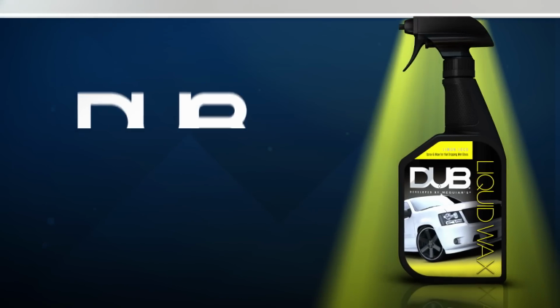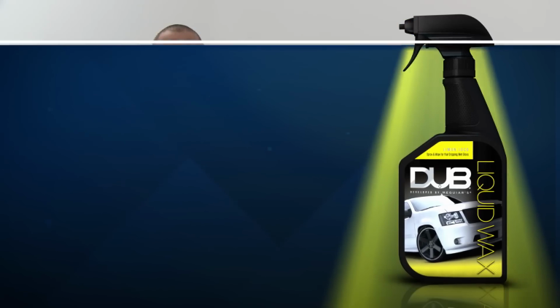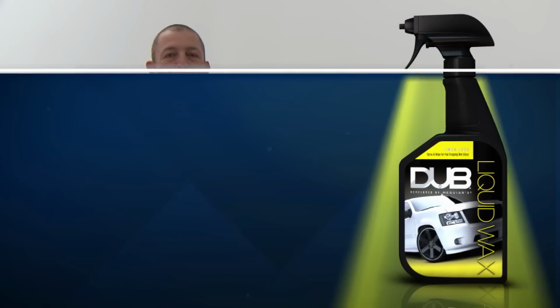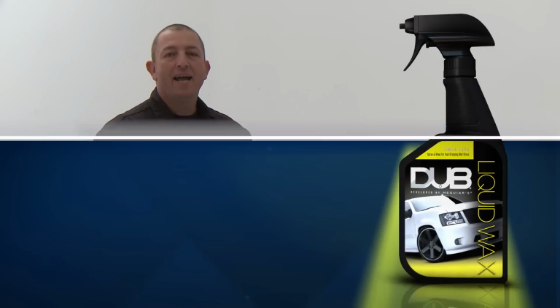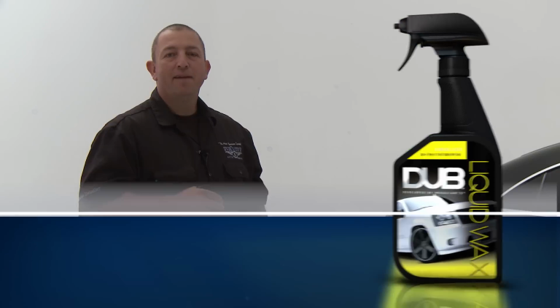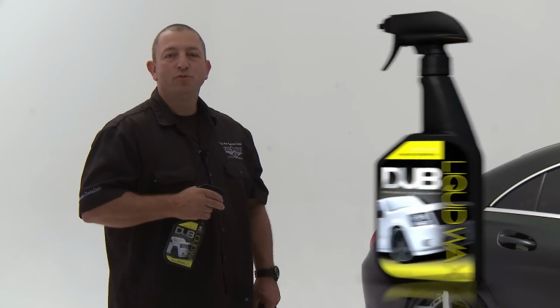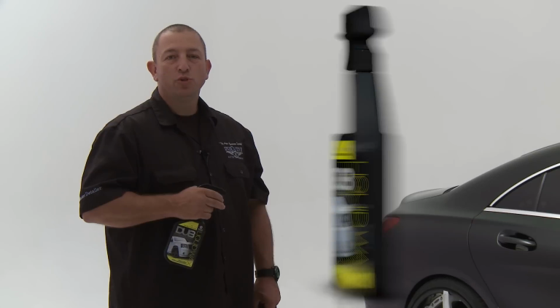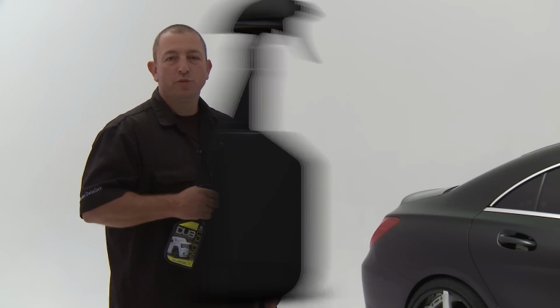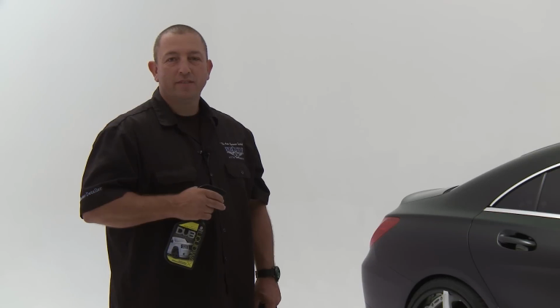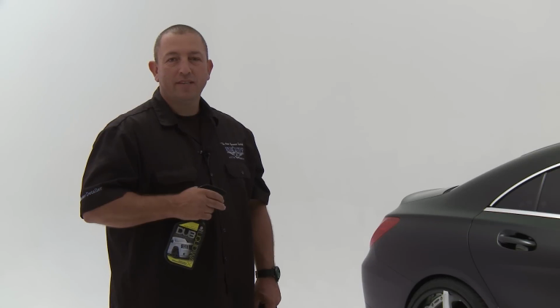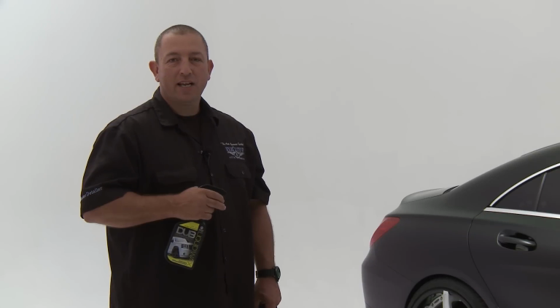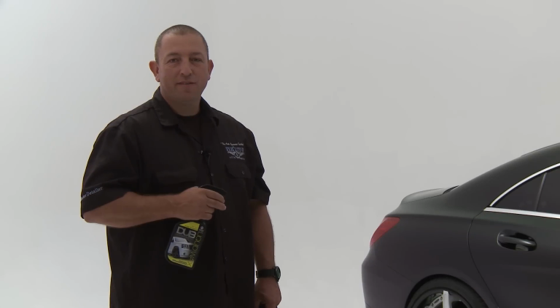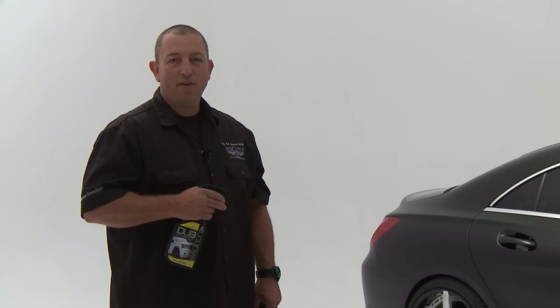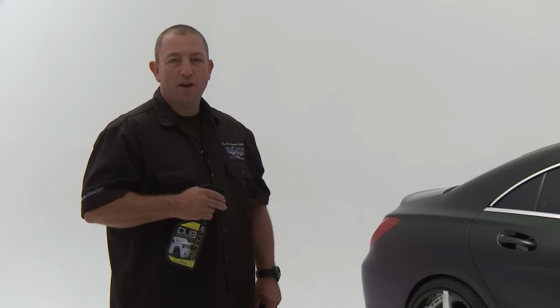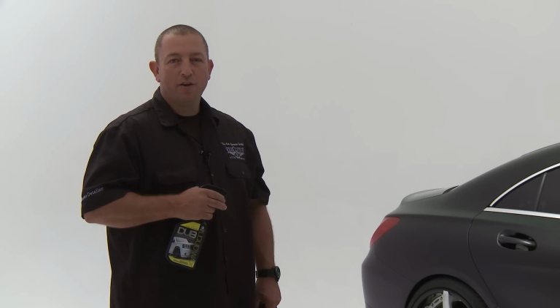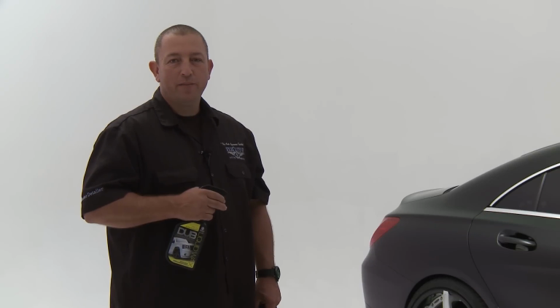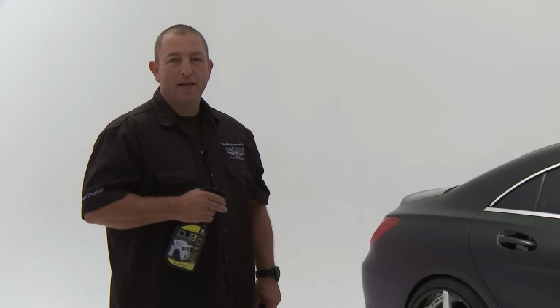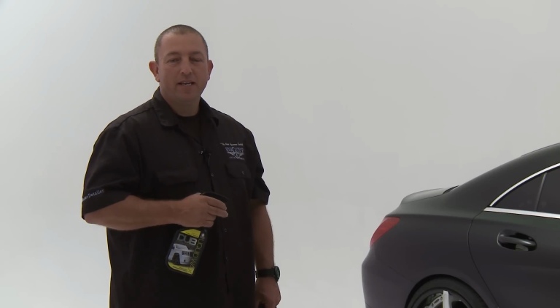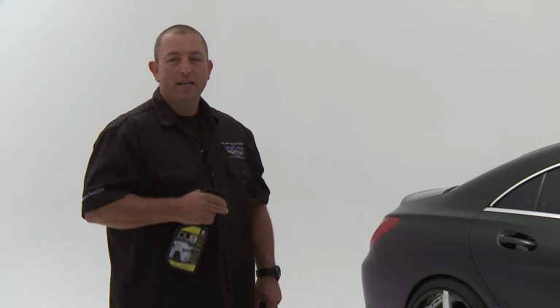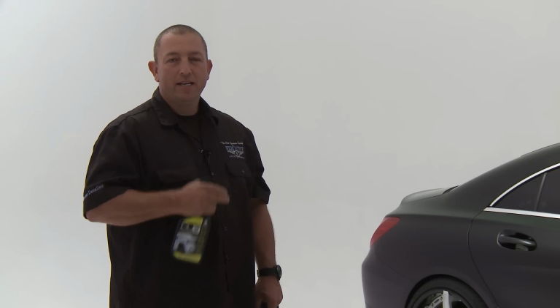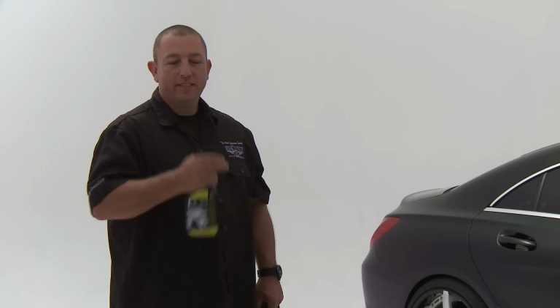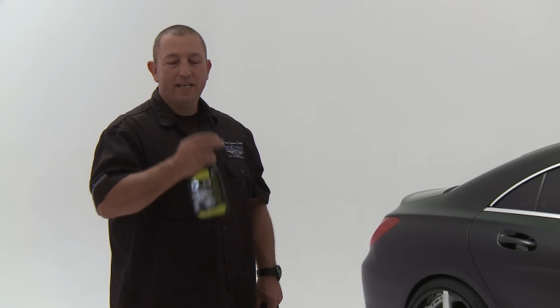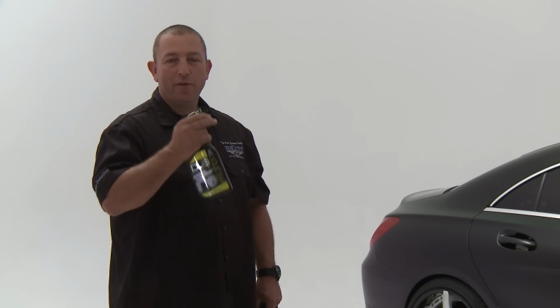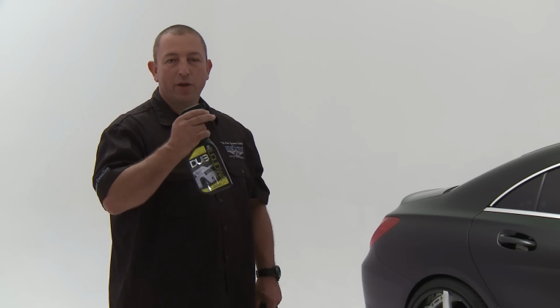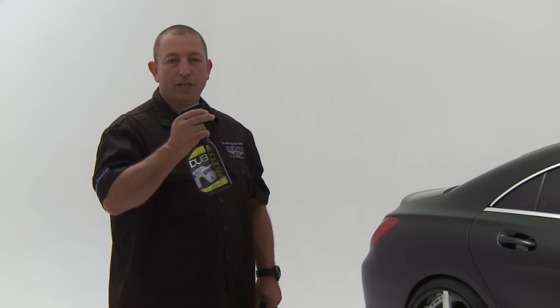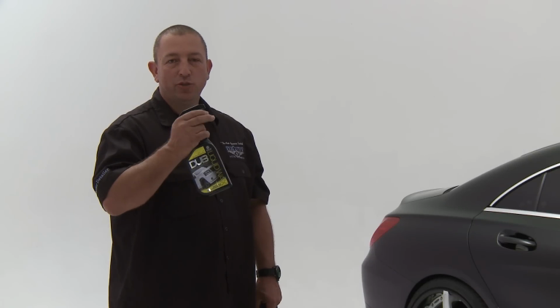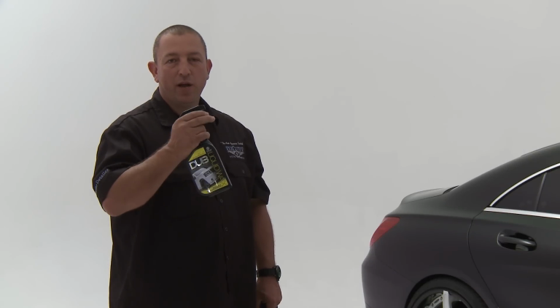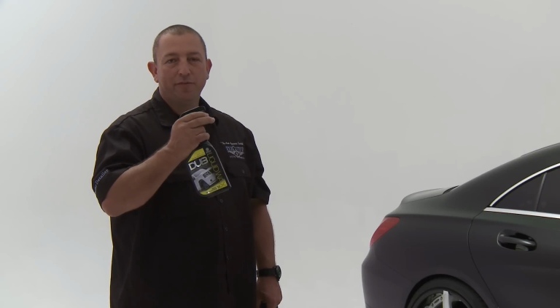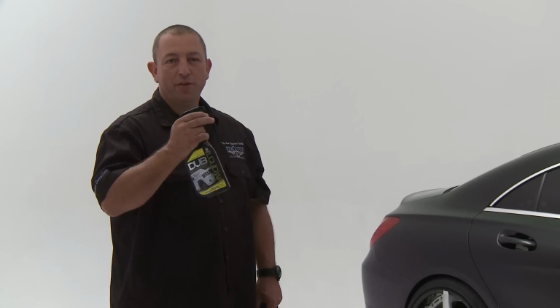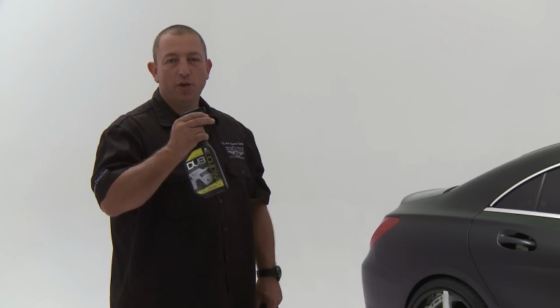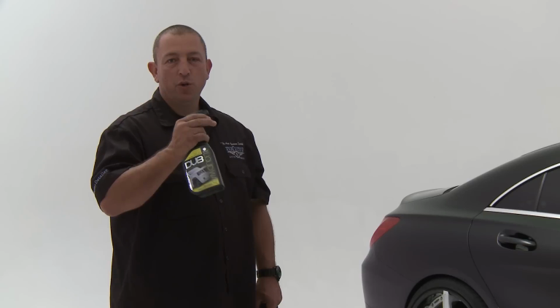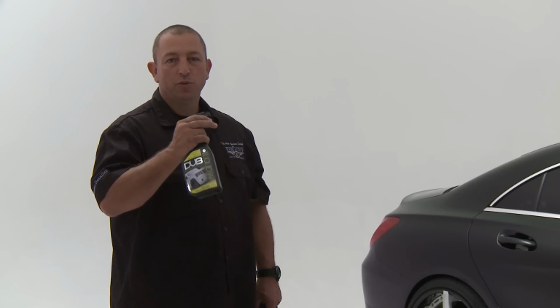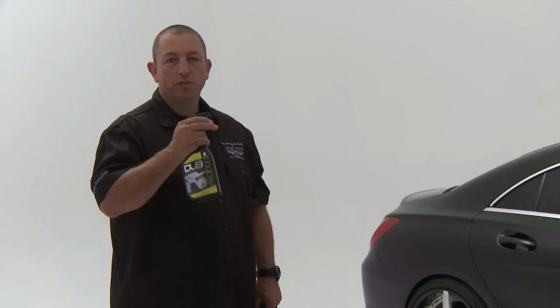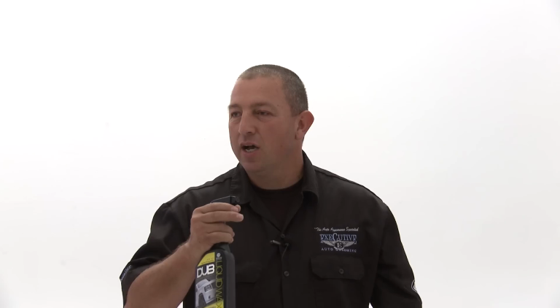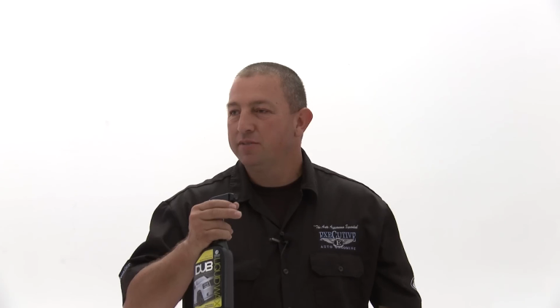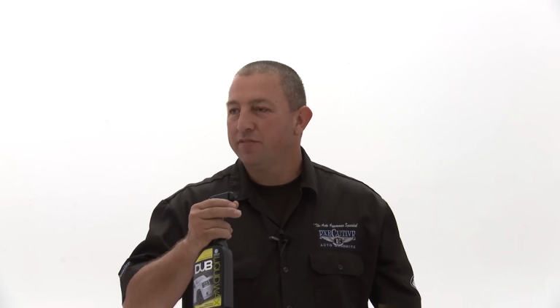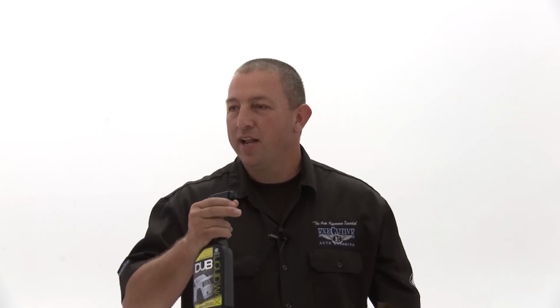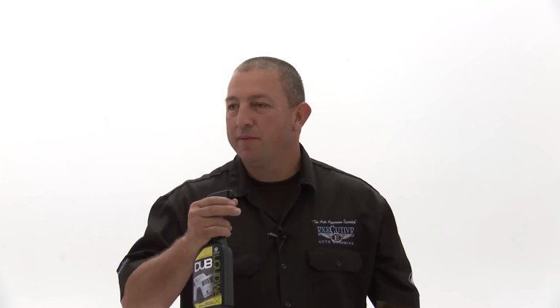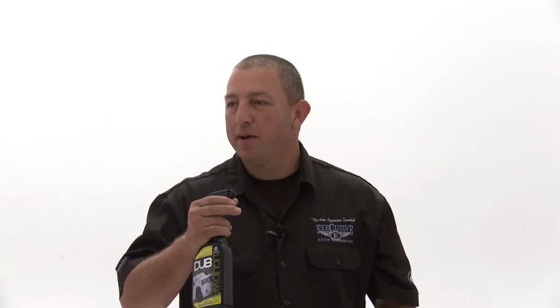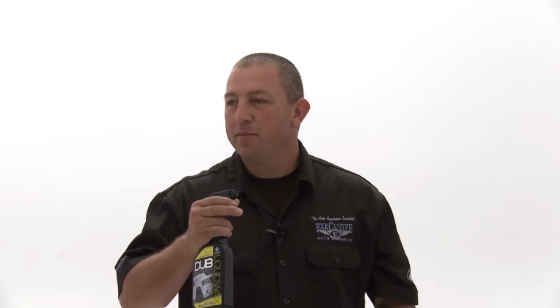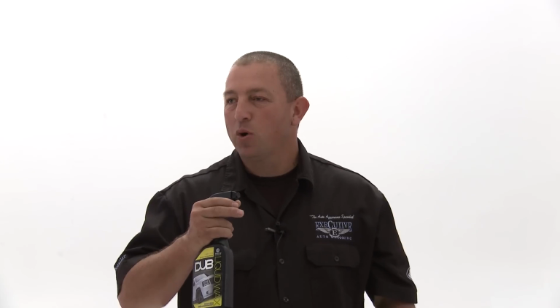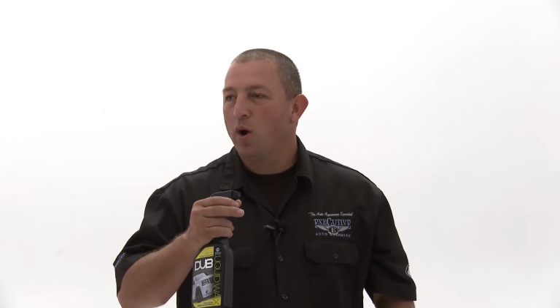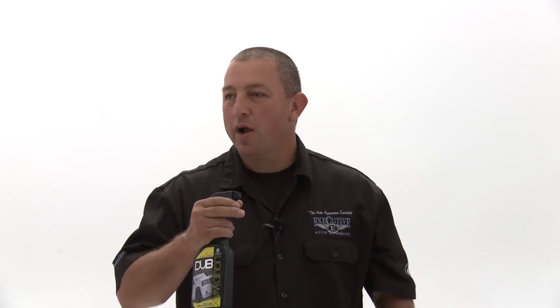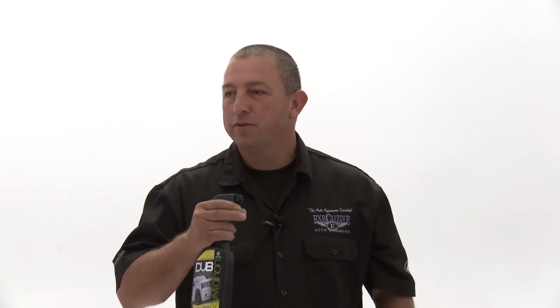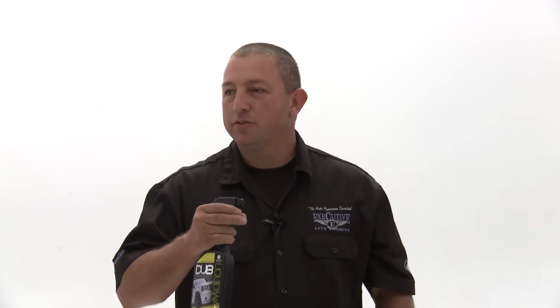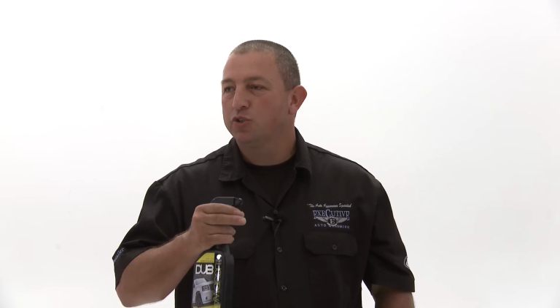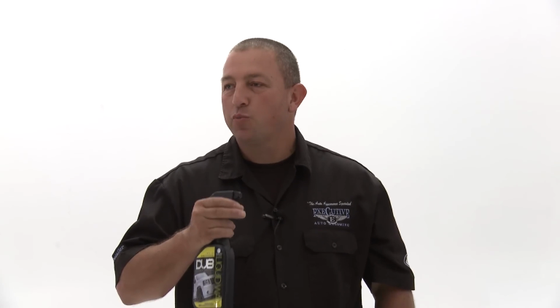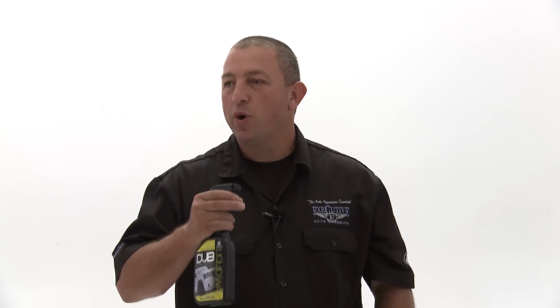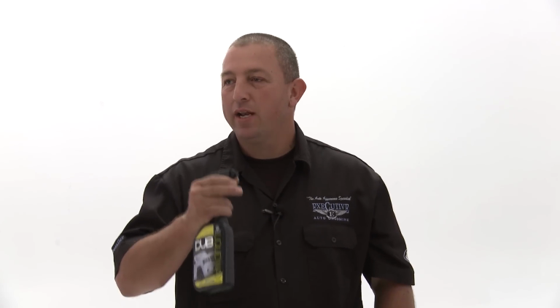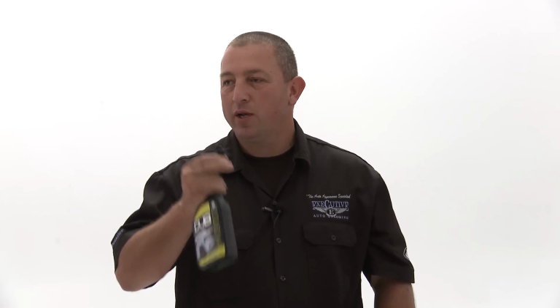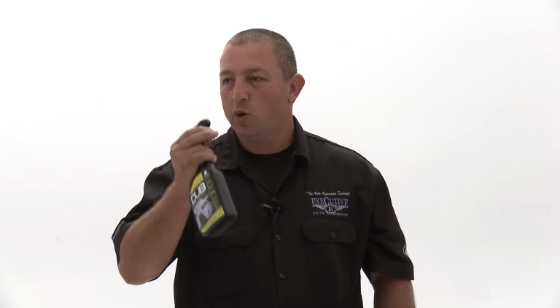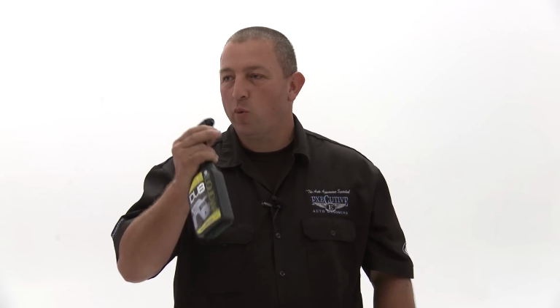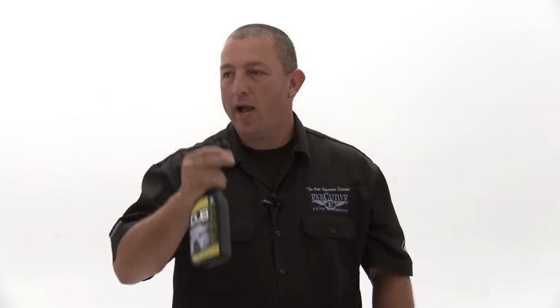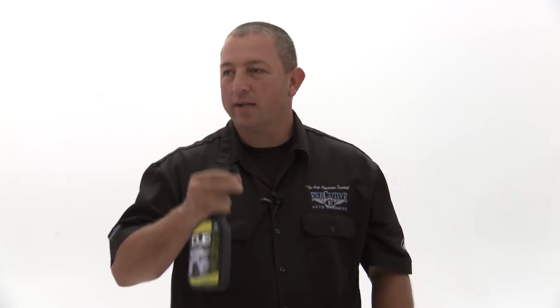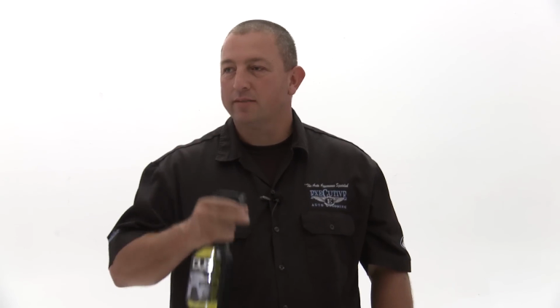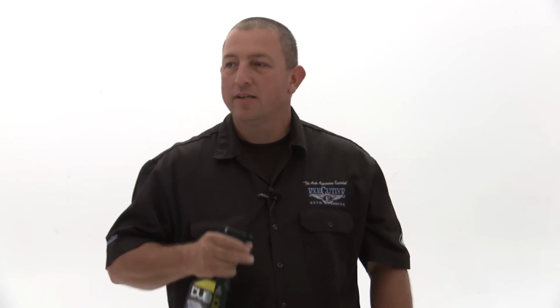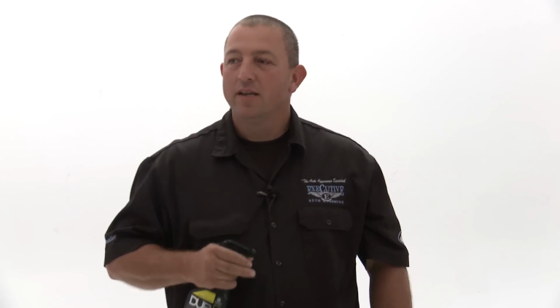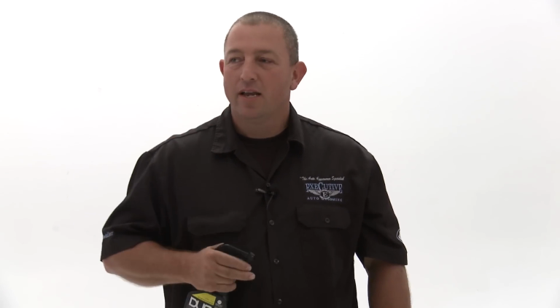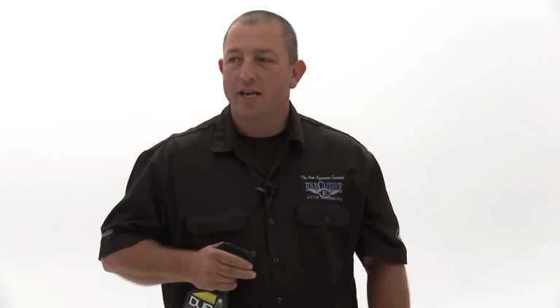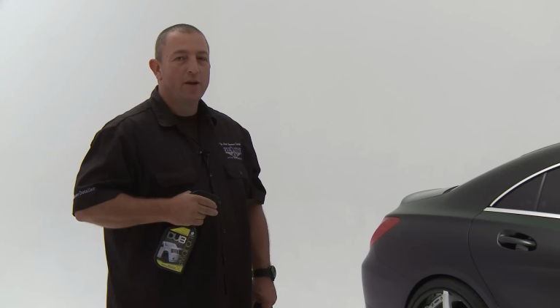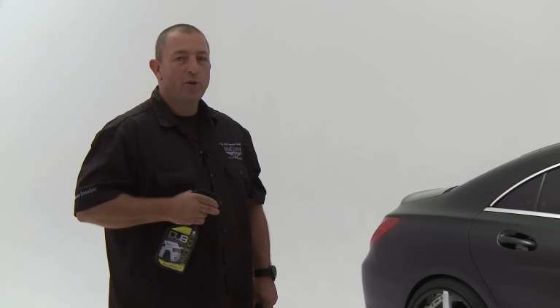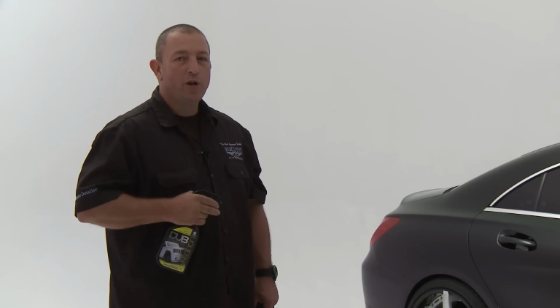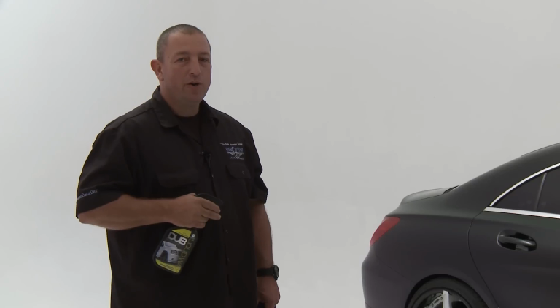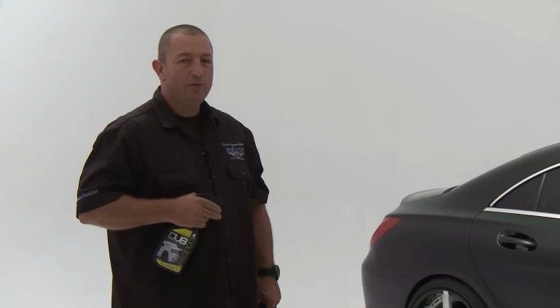Hi, I'm George with Executive Auto Grooming, and today we're going to try out the new DUB Spray Liquid Wax developed by Meguiar's, and here we go.